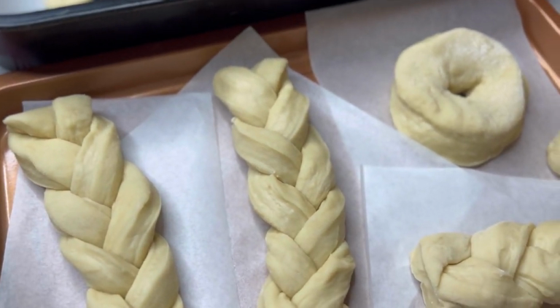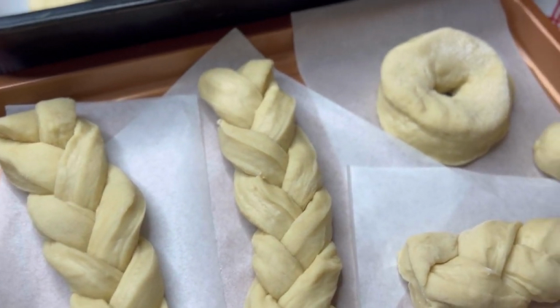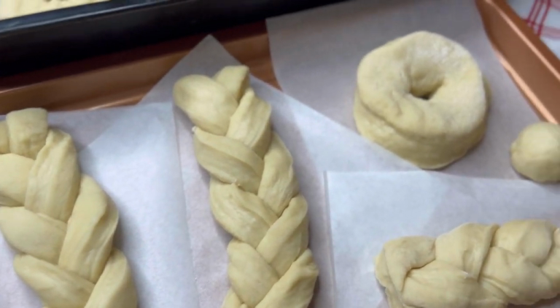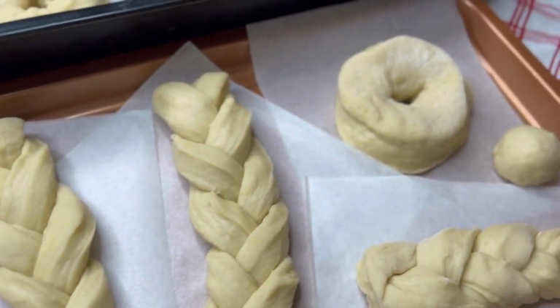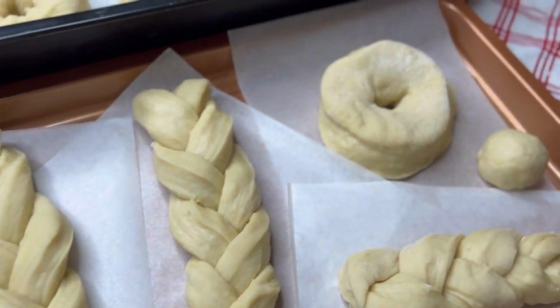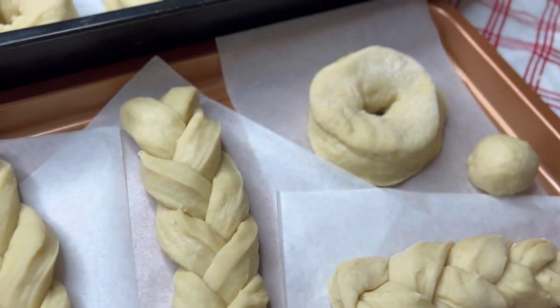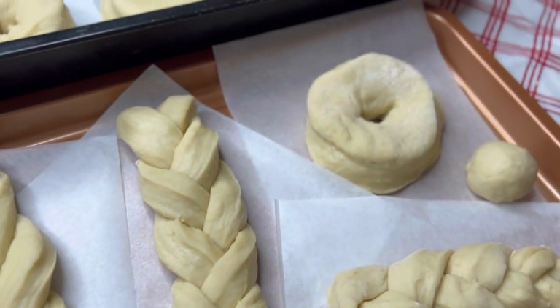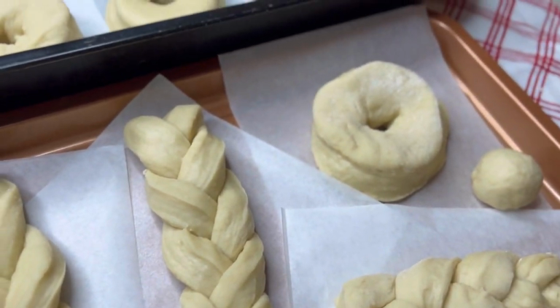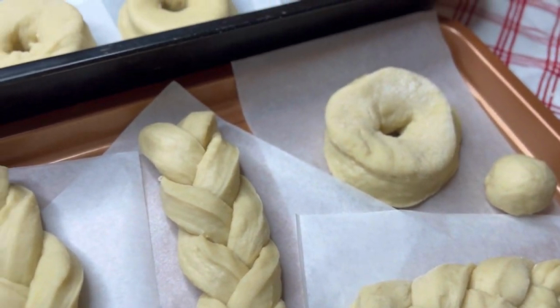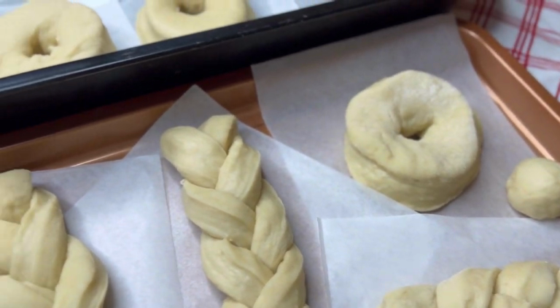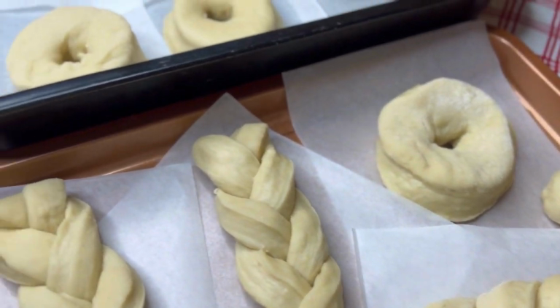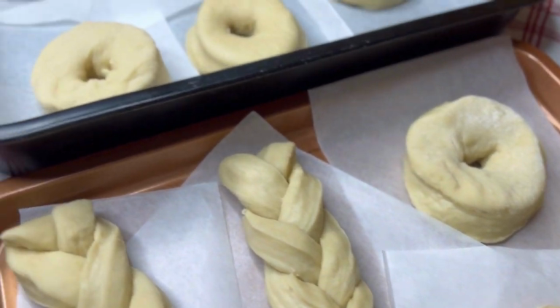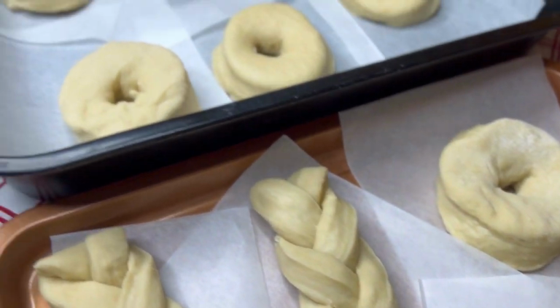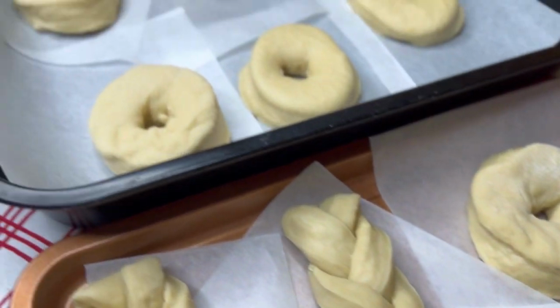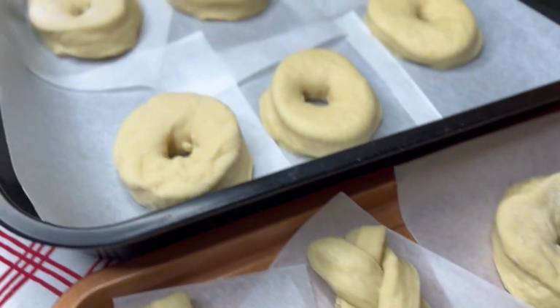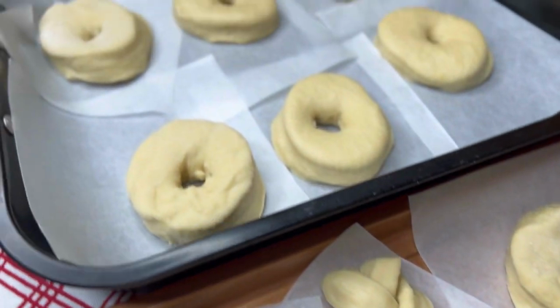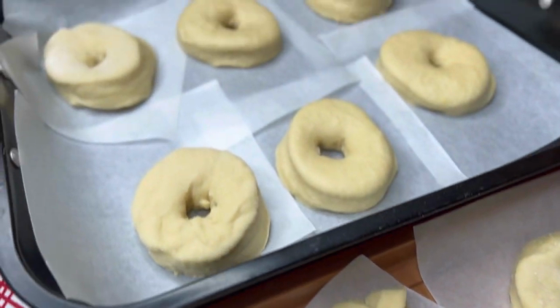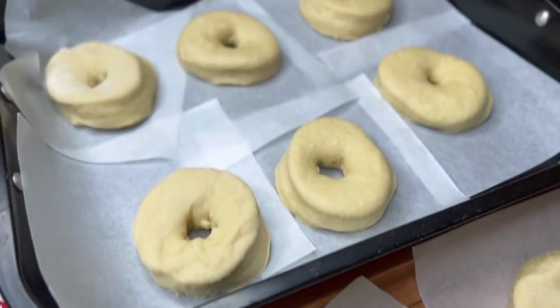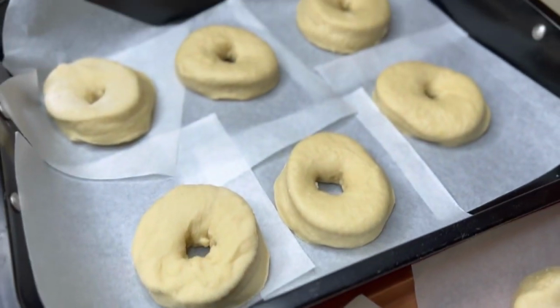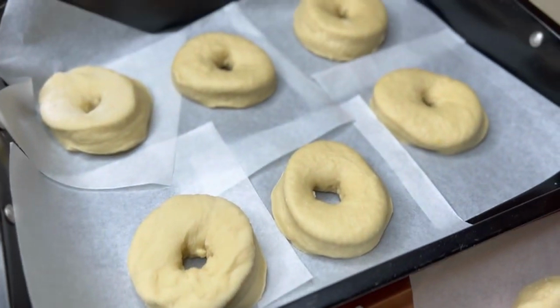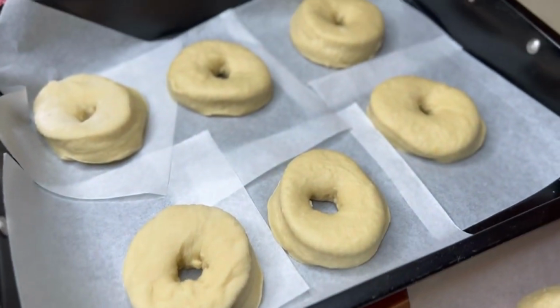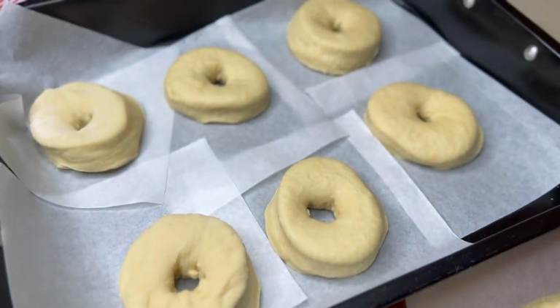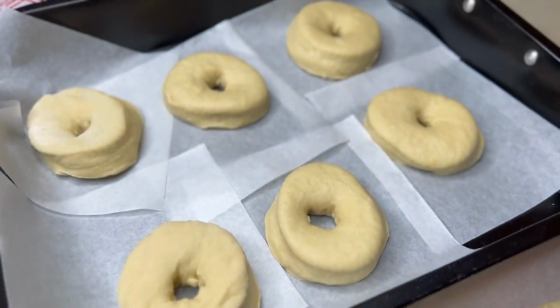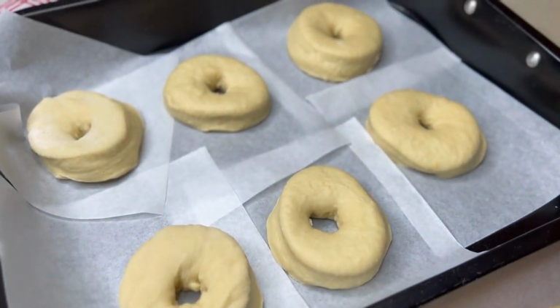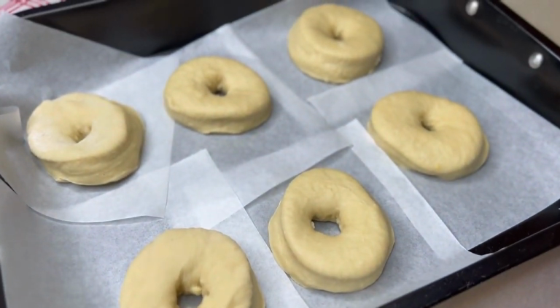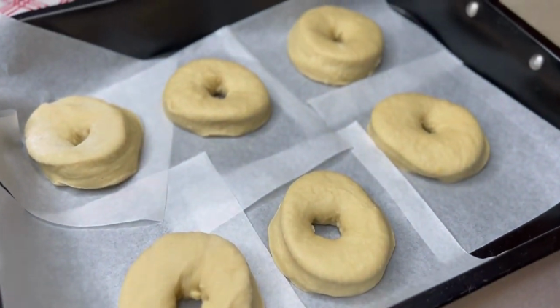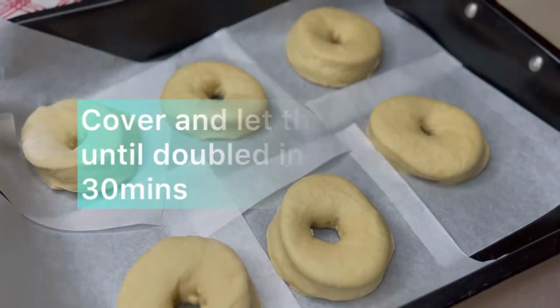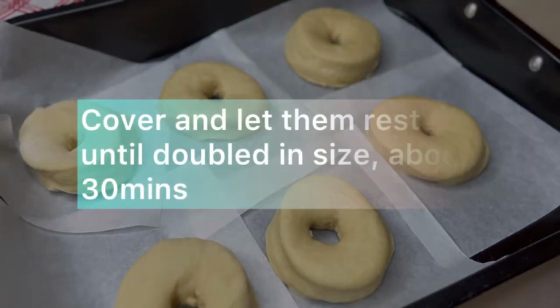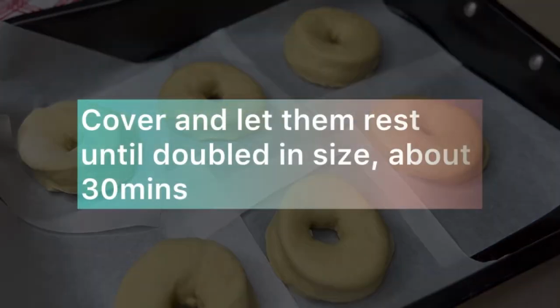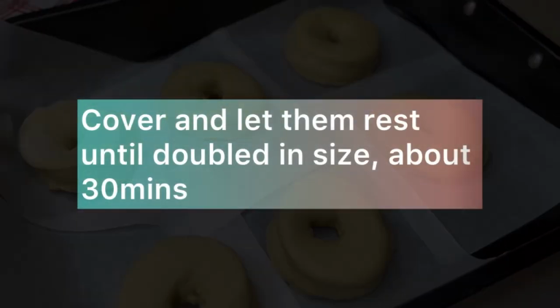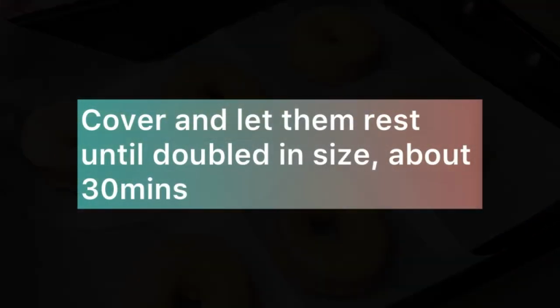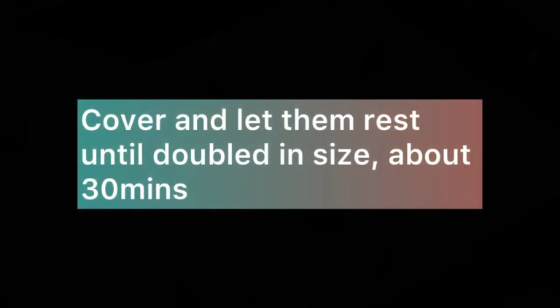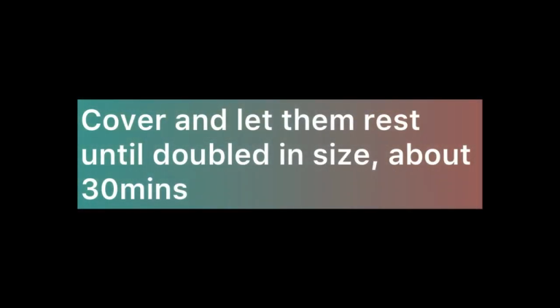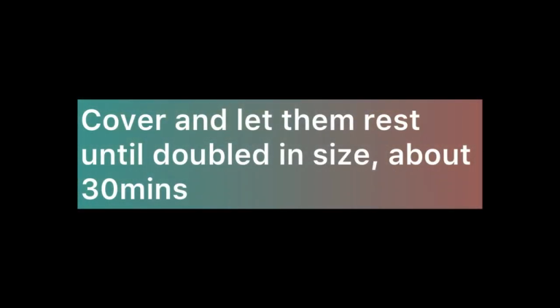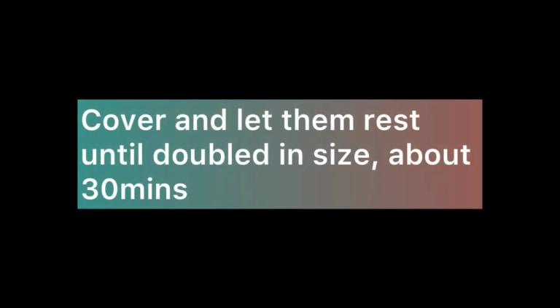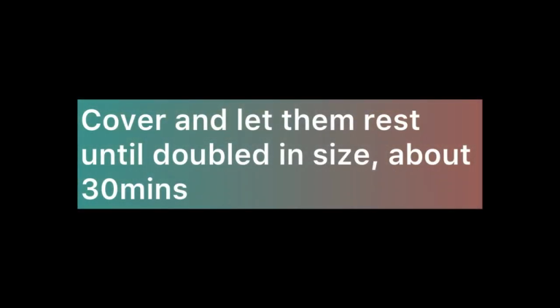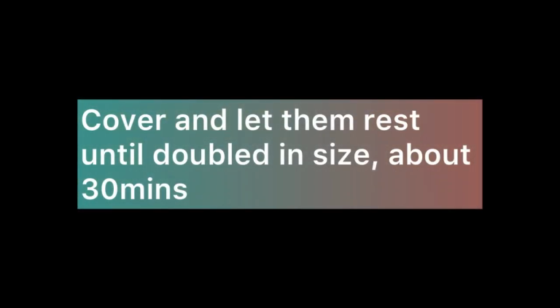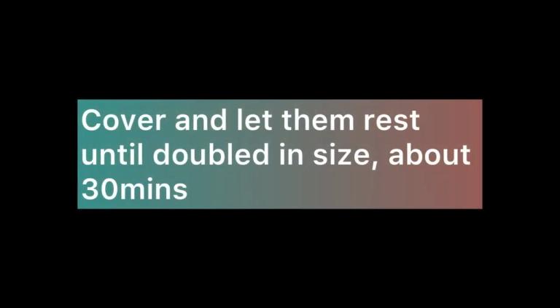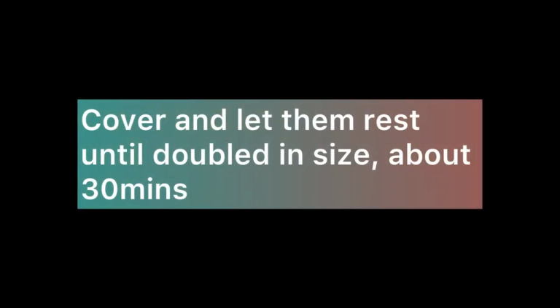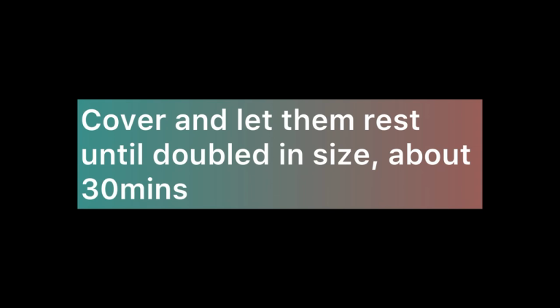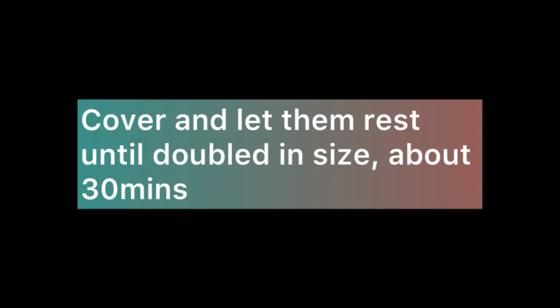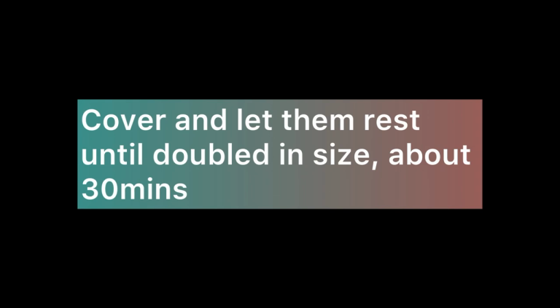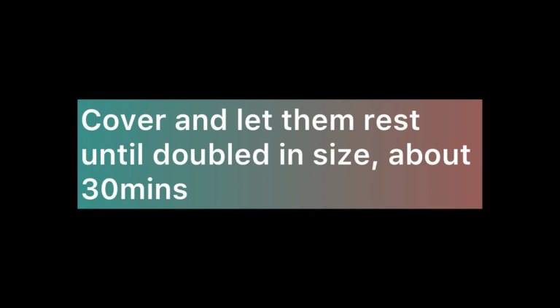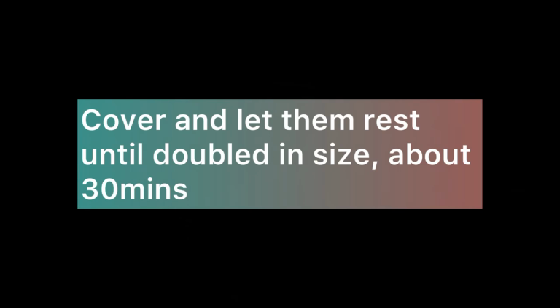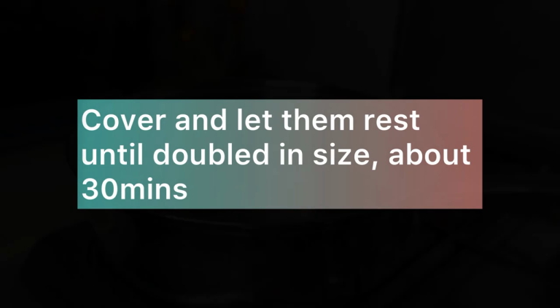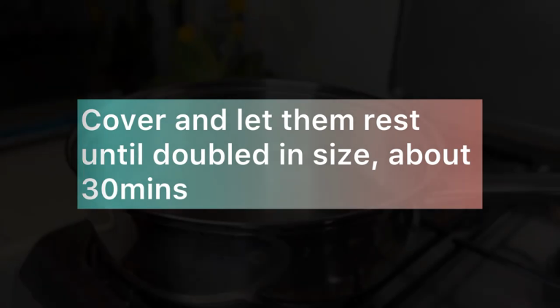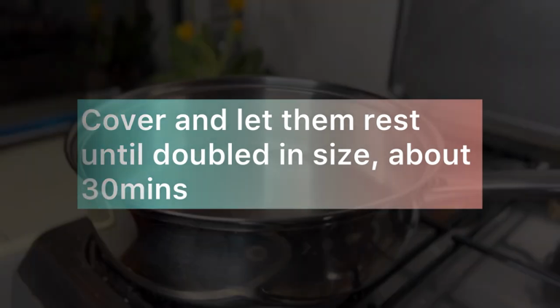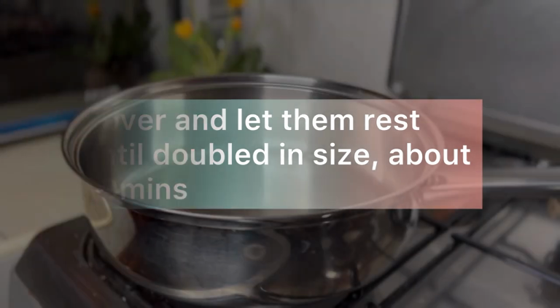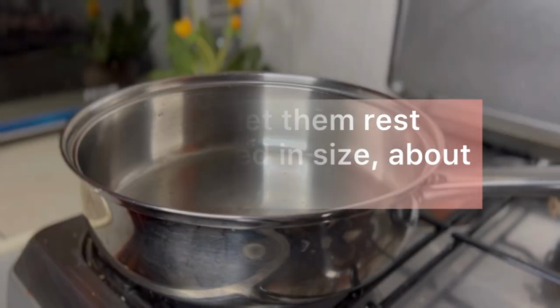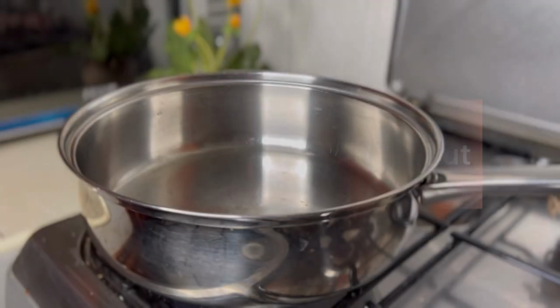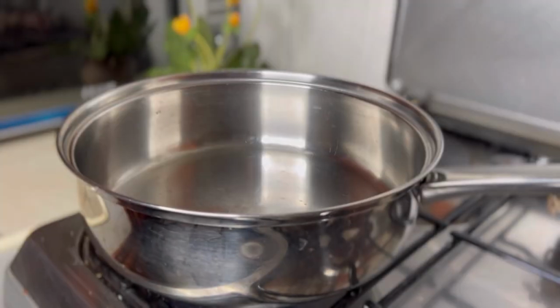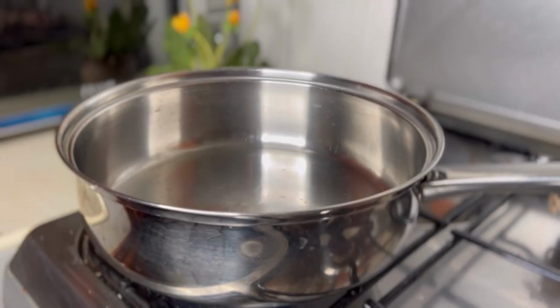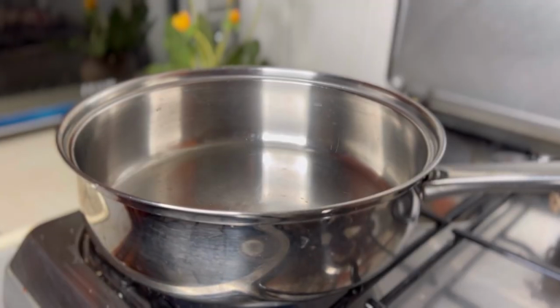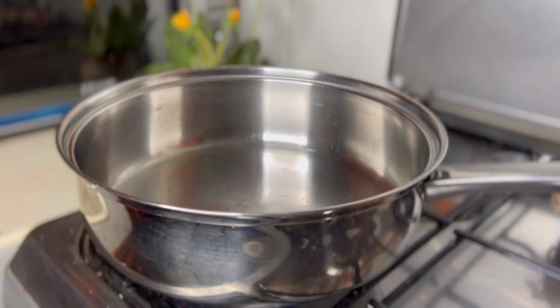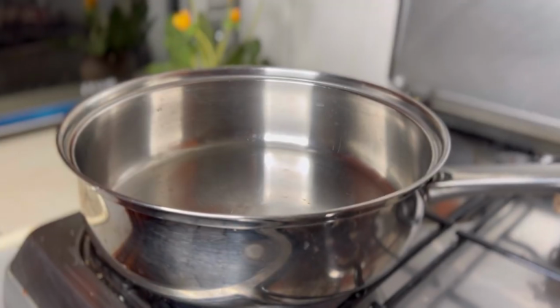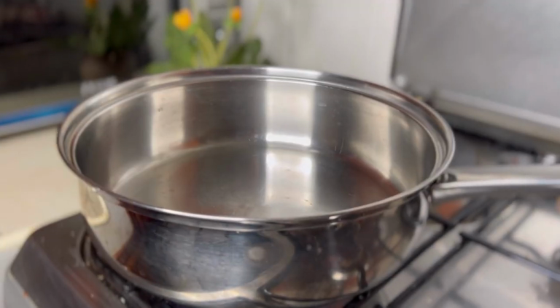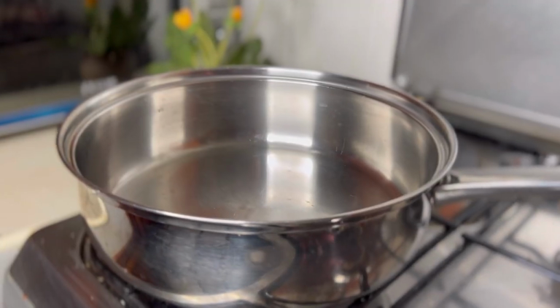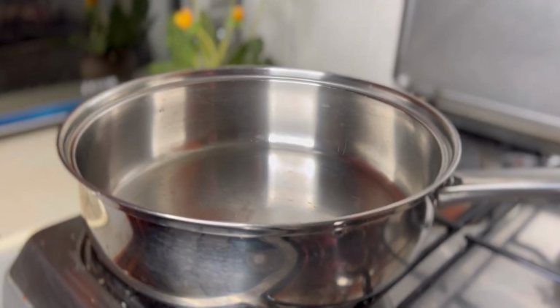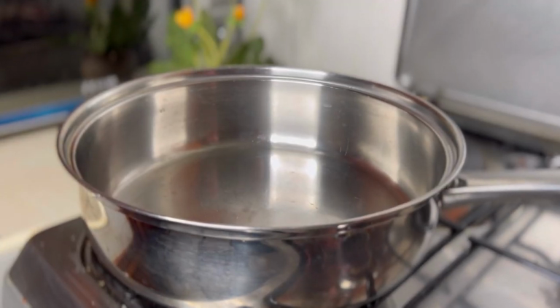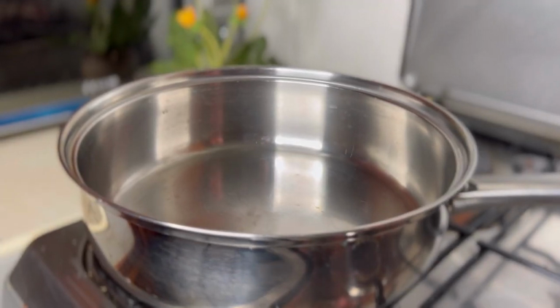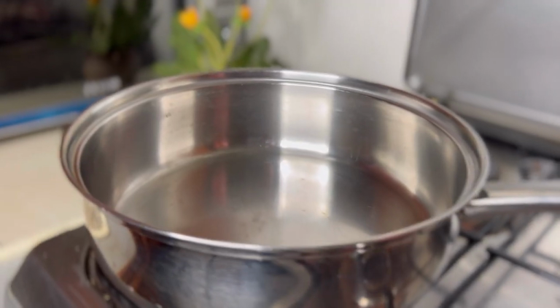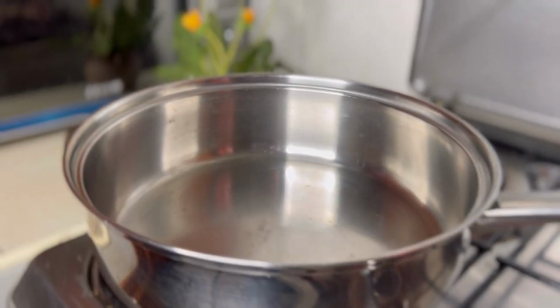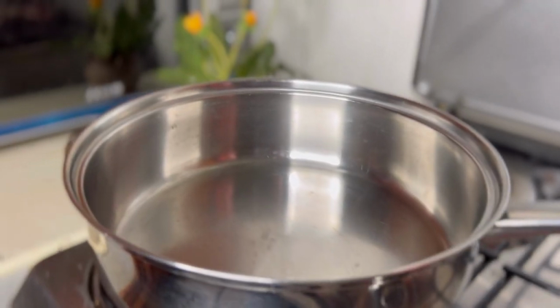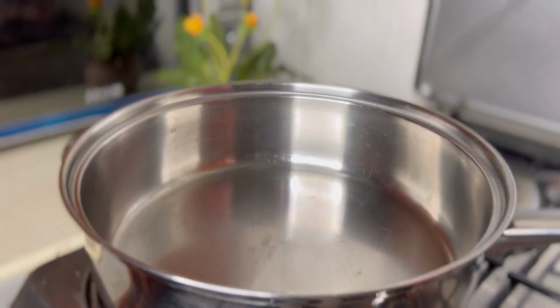We're going to put them on a tray and leave them to rest for at least 30 minutes until they have increased in size. I also did some braided donuts — those were a bang! Up to 30 minutes and you're good.